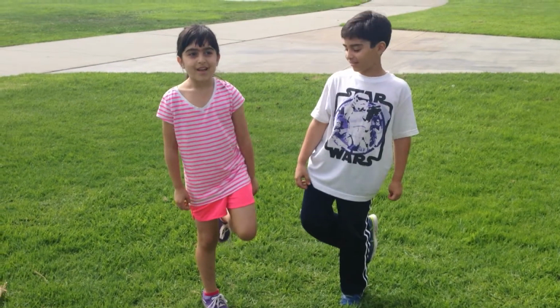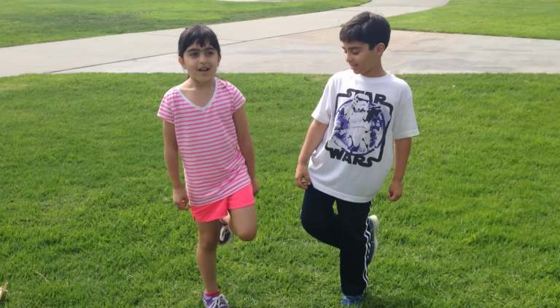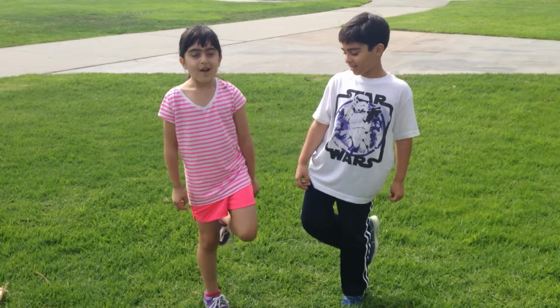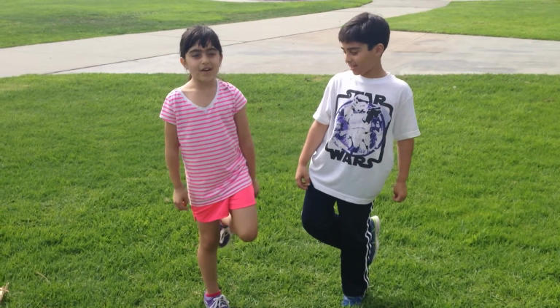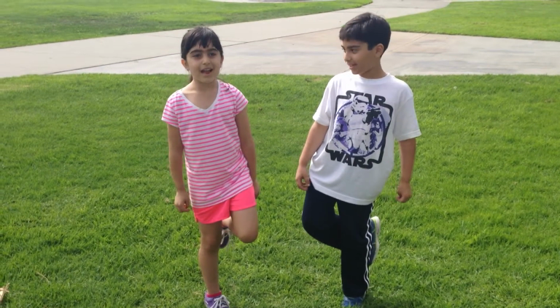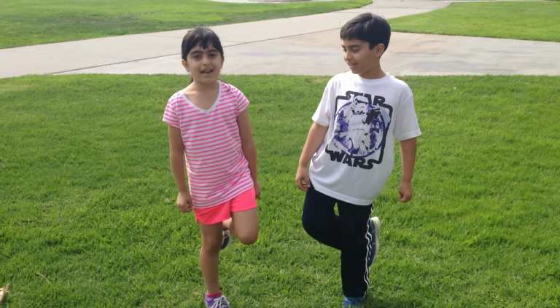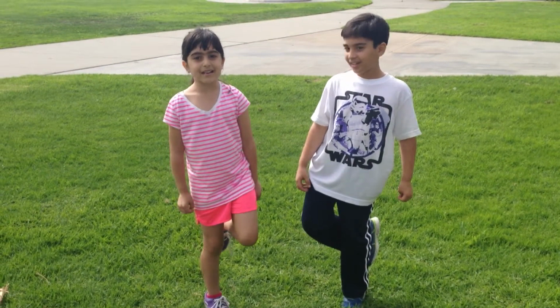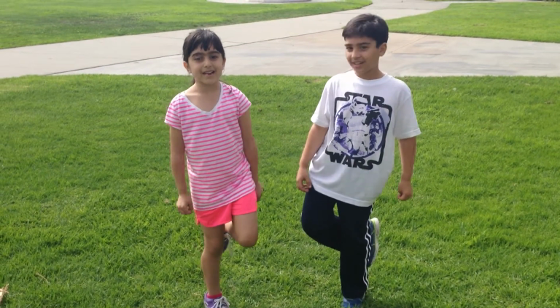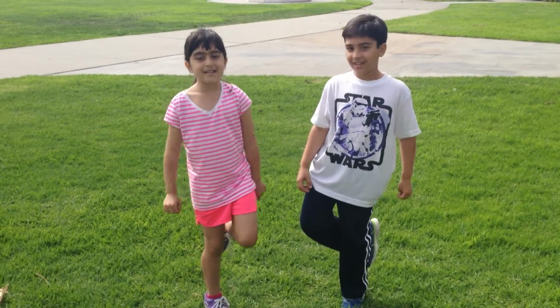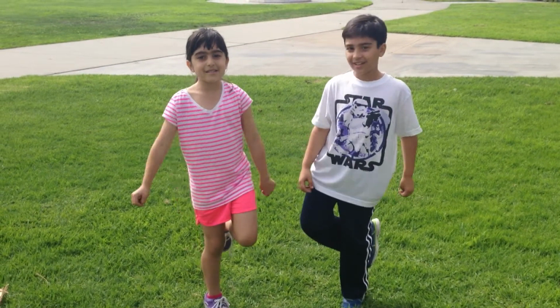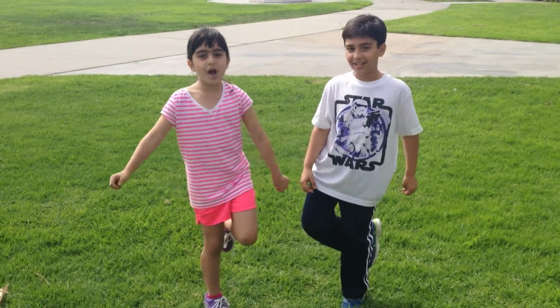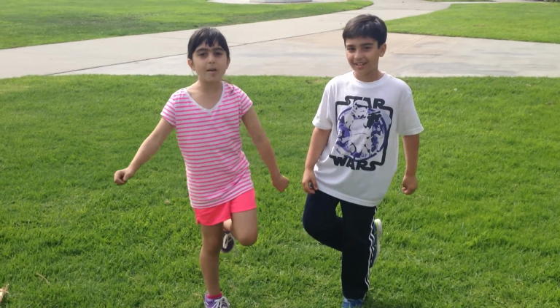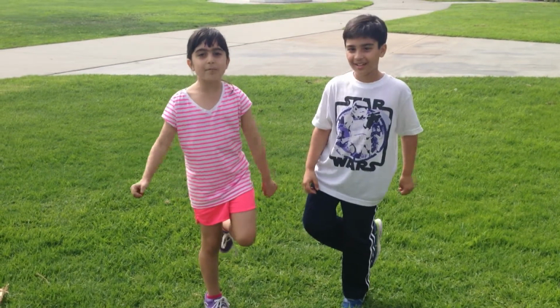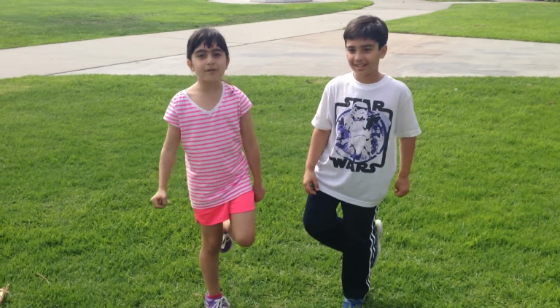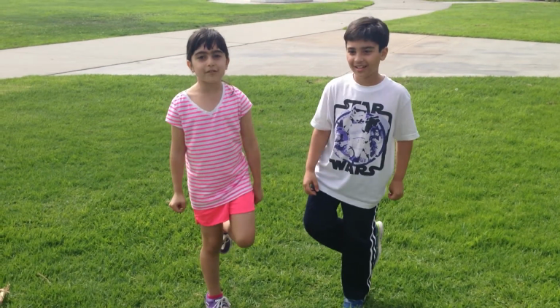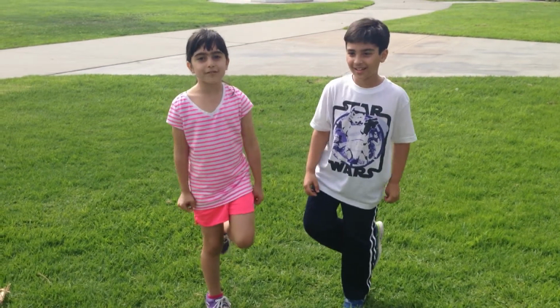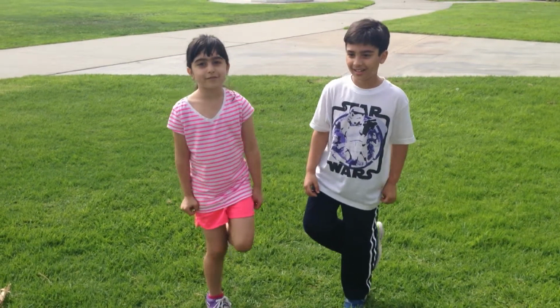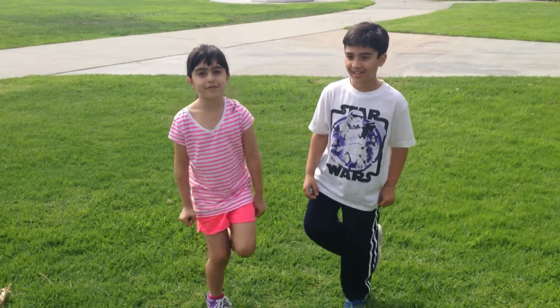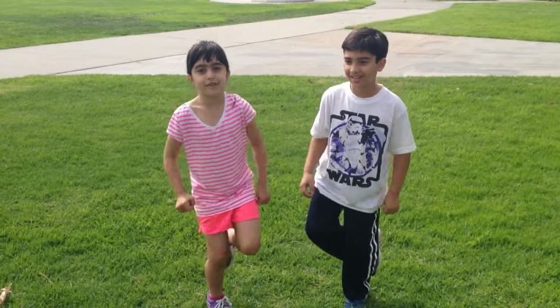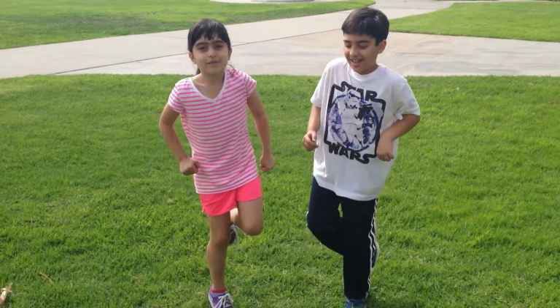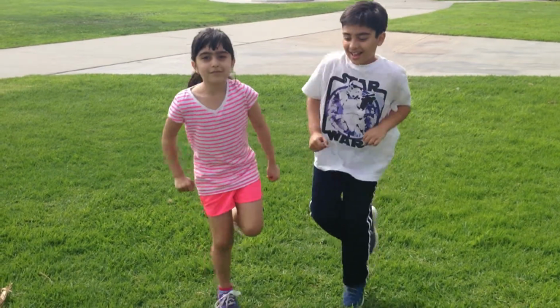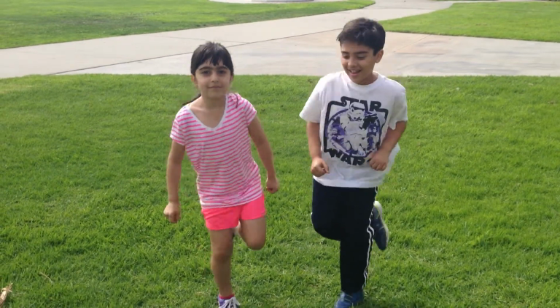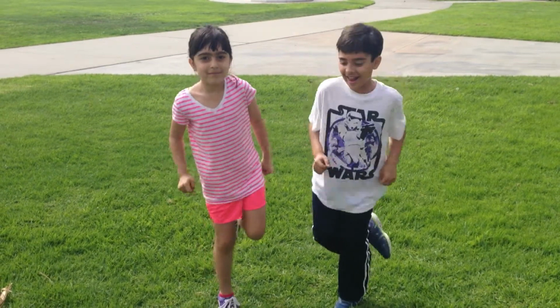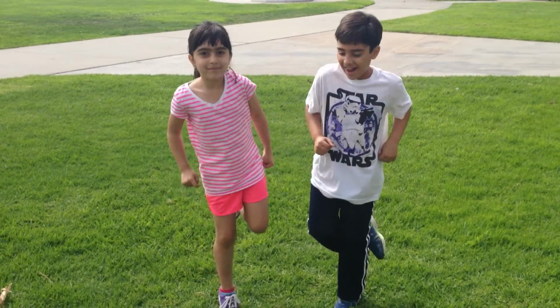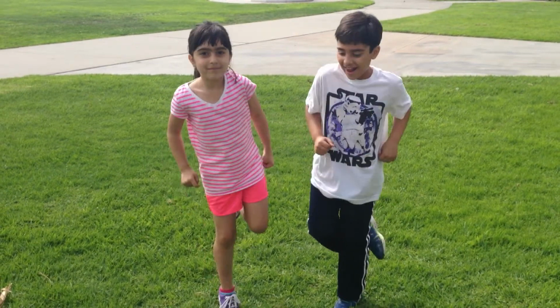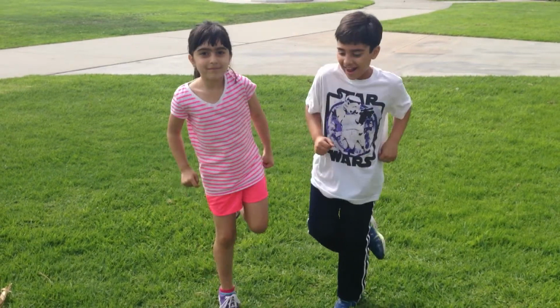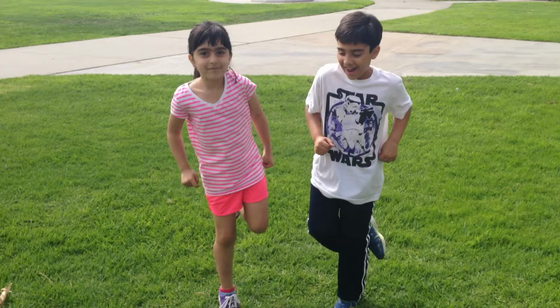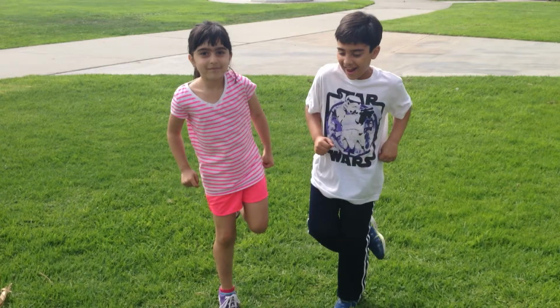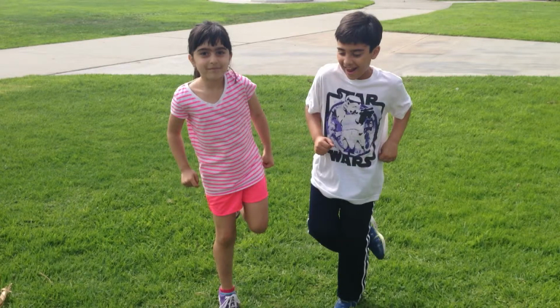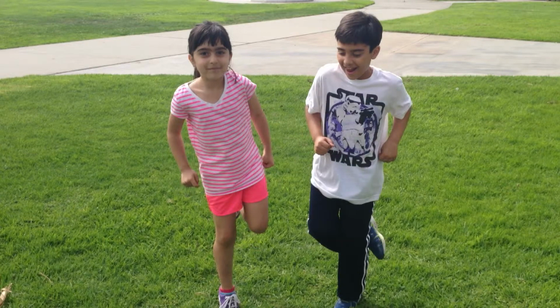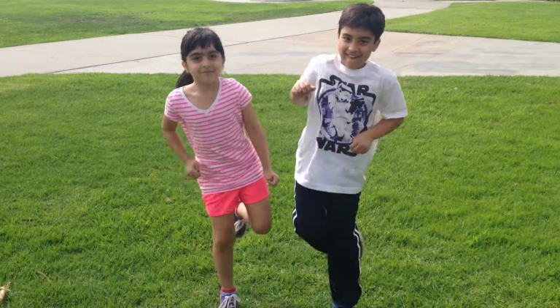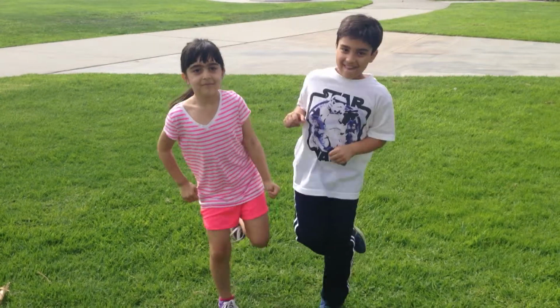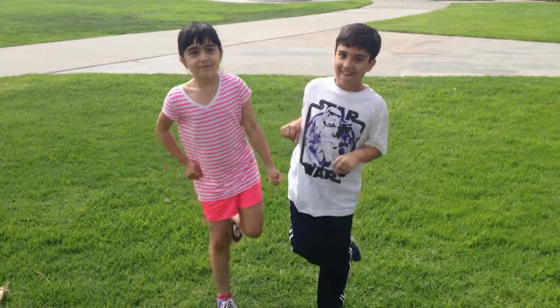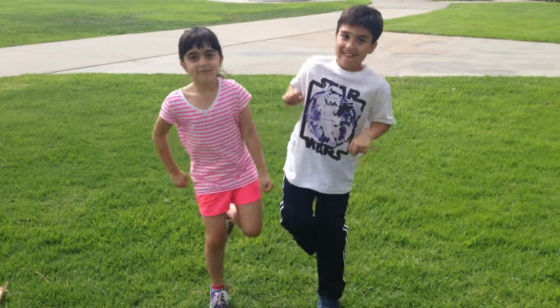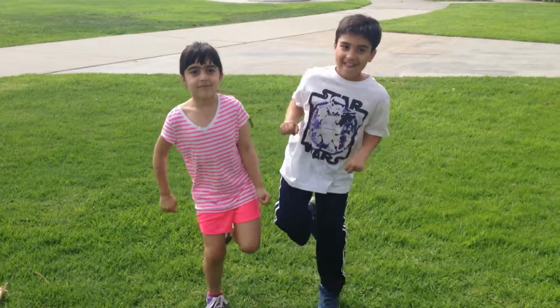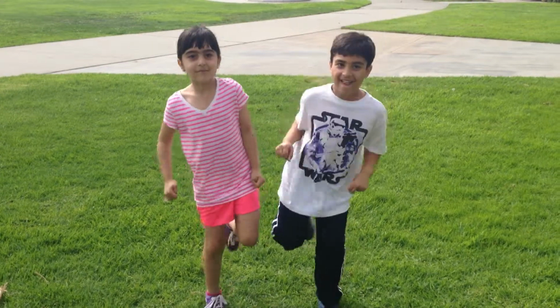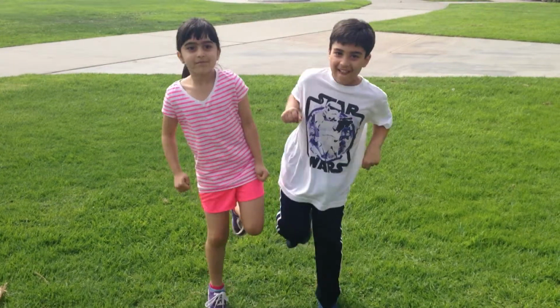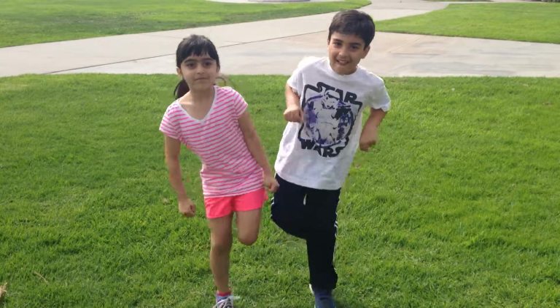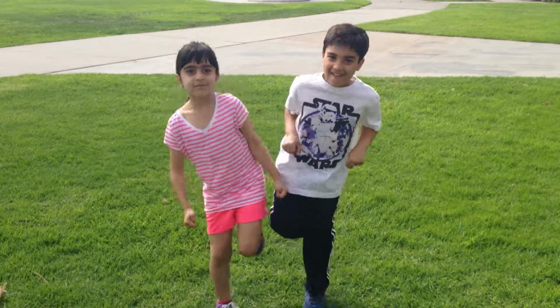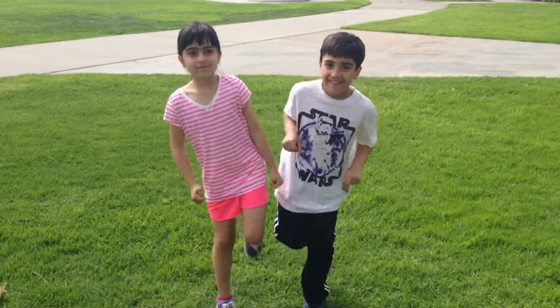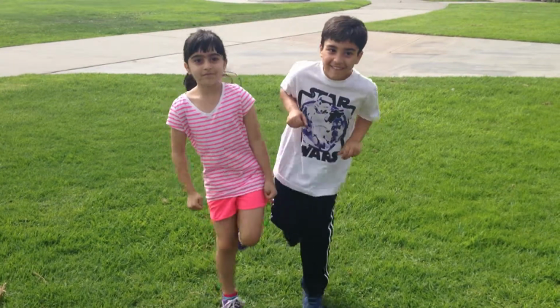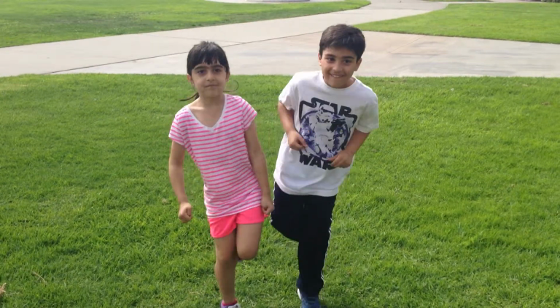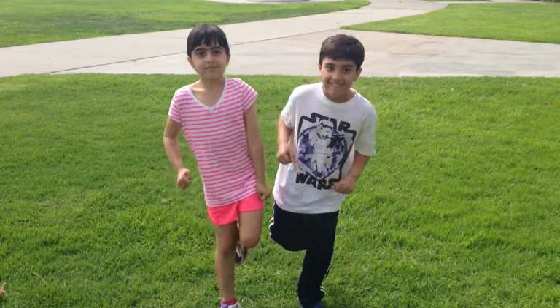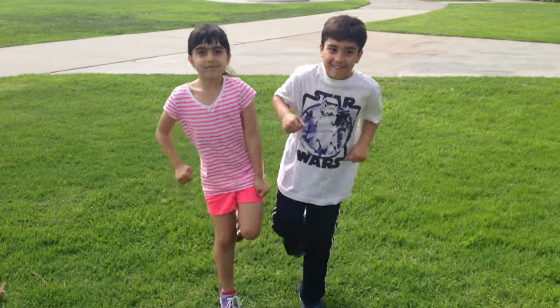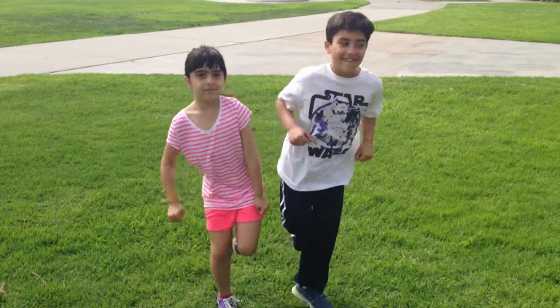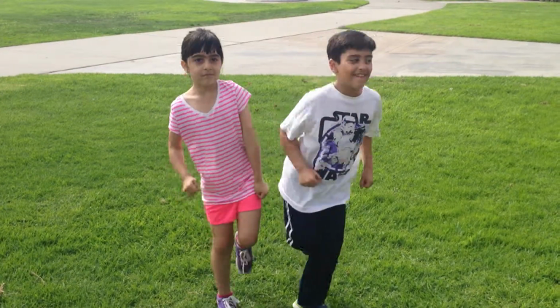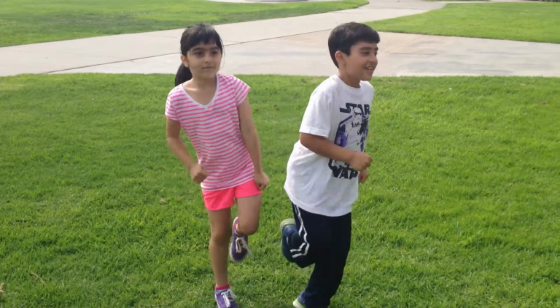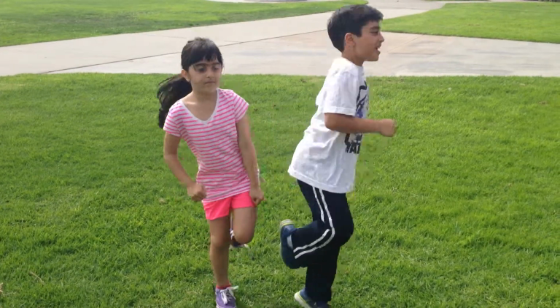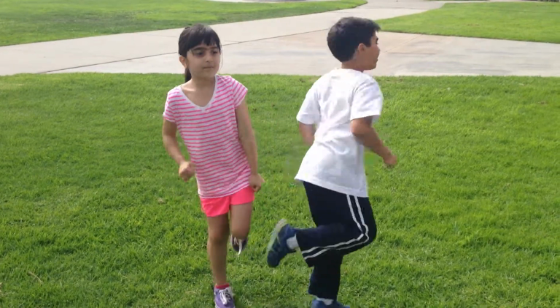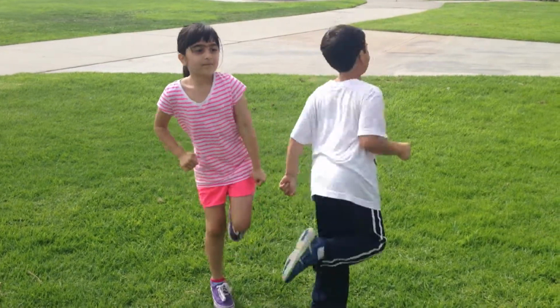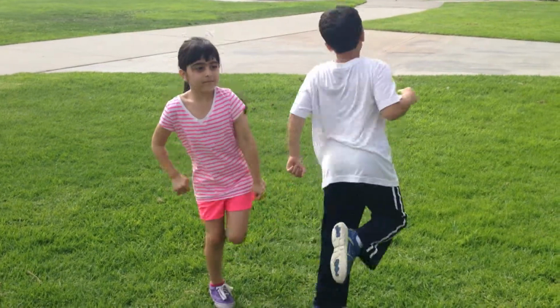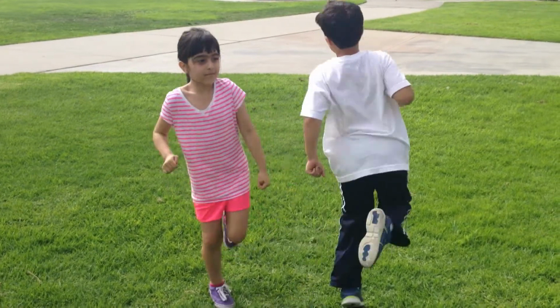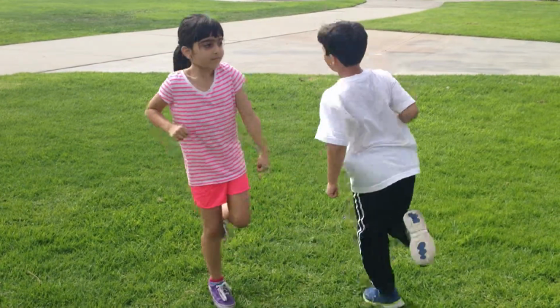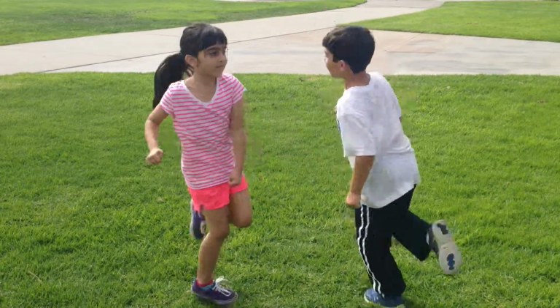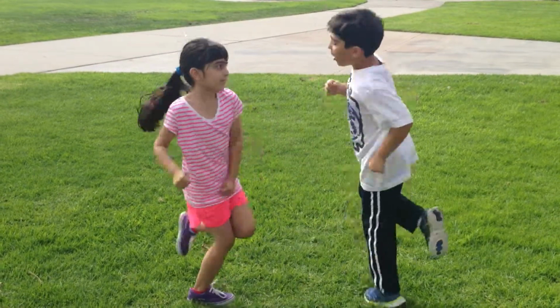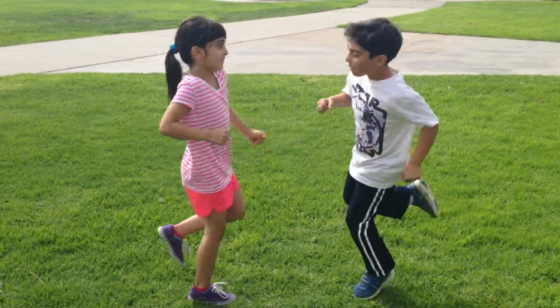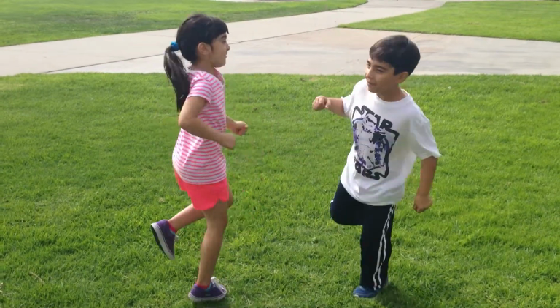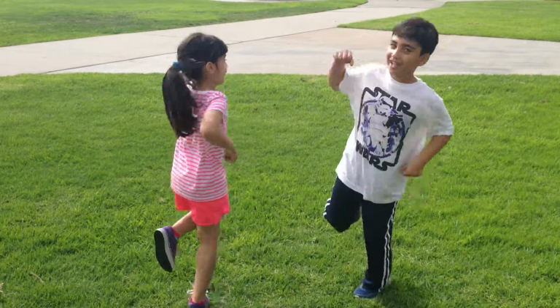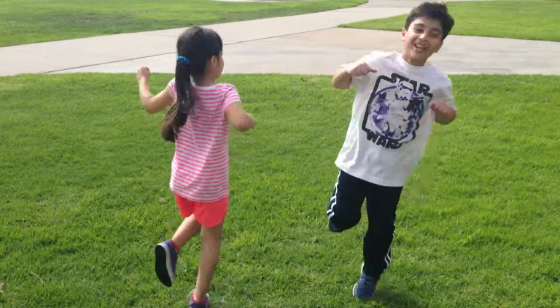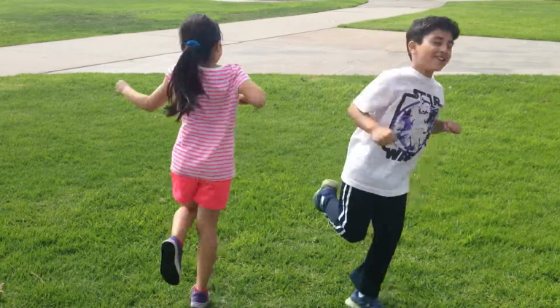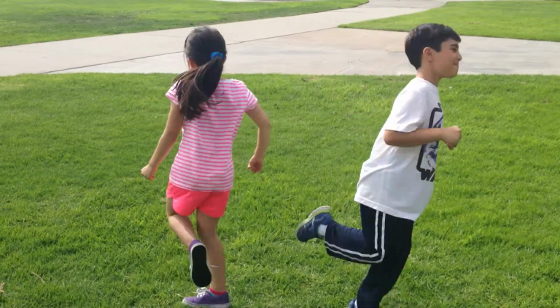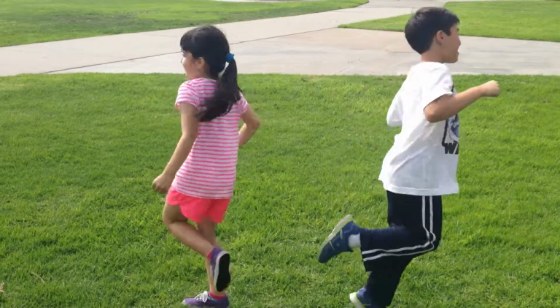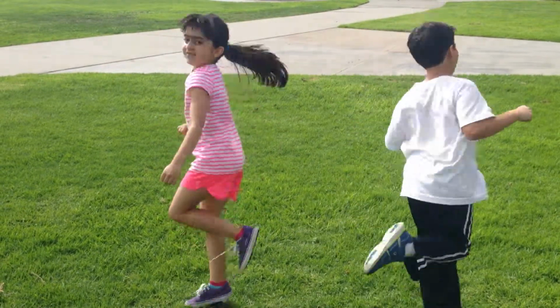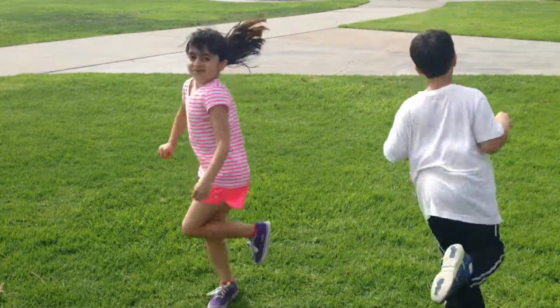Okay, let's hop on one foot. Now let's do hopping and spinning.